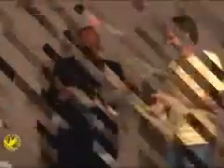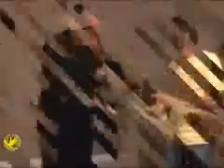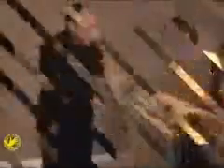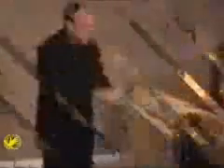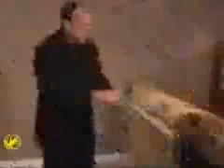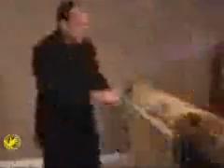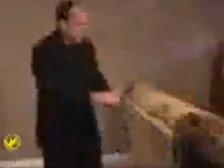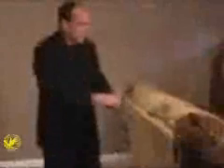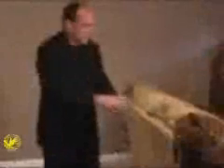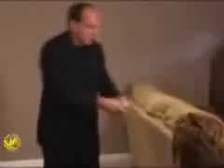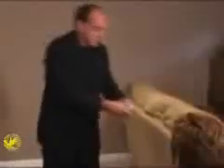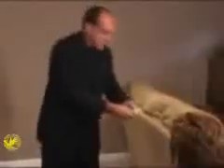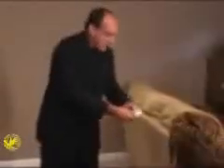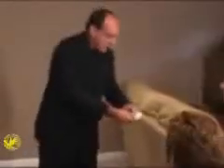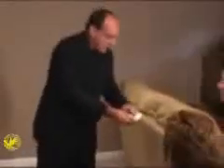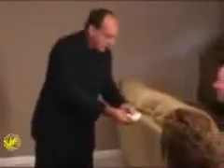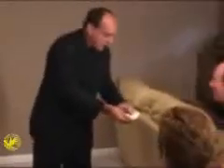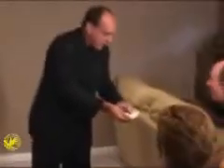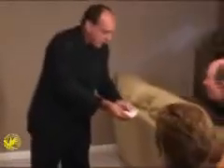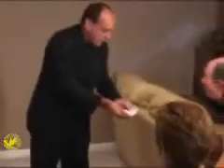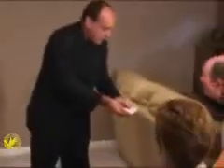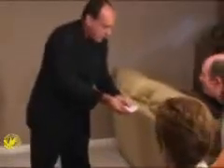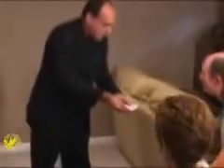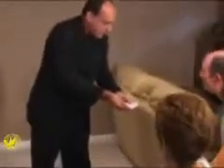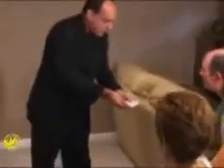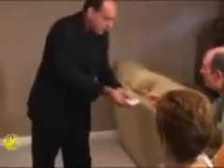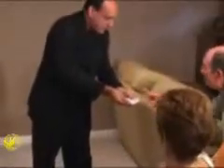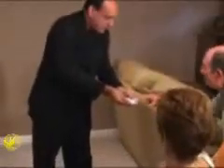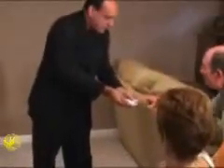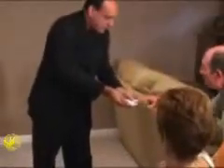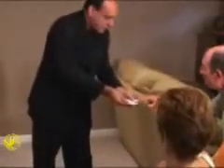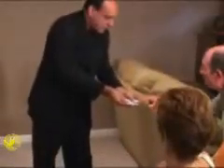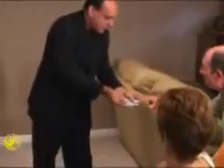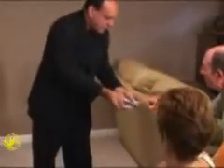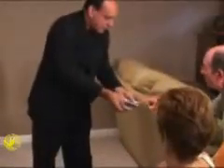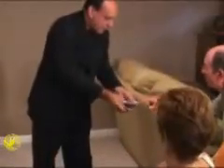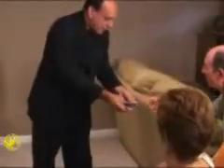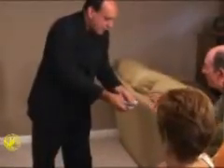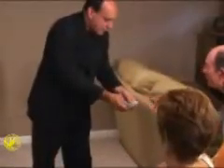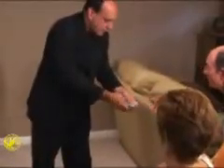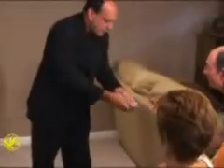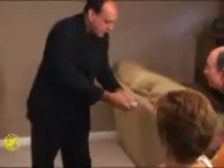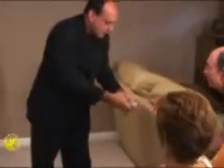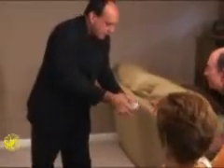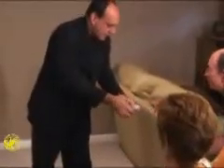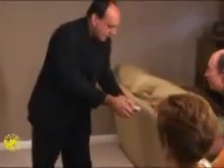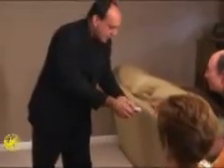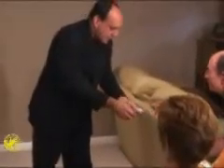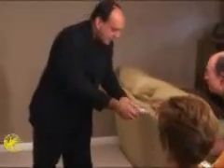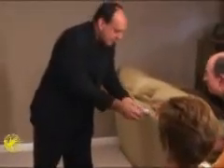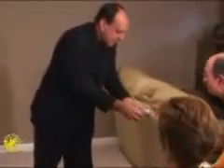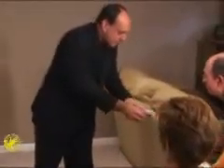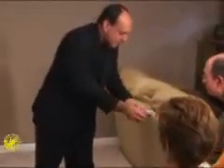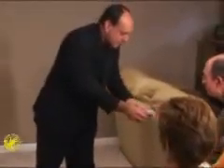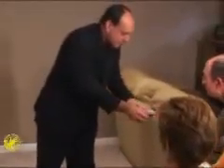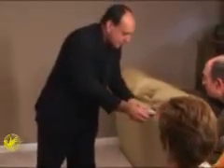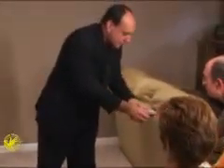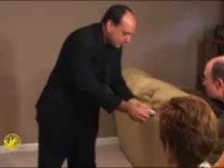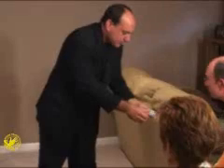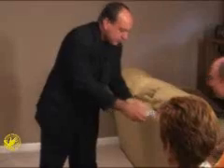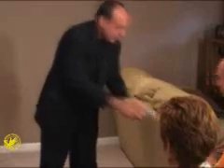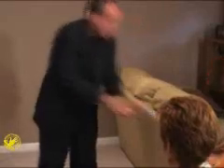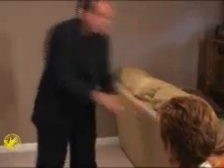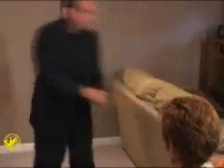Just do me a favor — just touch any one card. Just touch one. That's the one you want? You sure? Okay, take it.